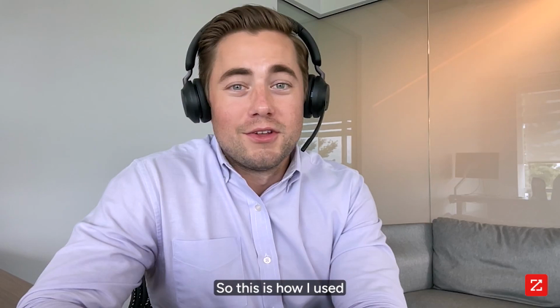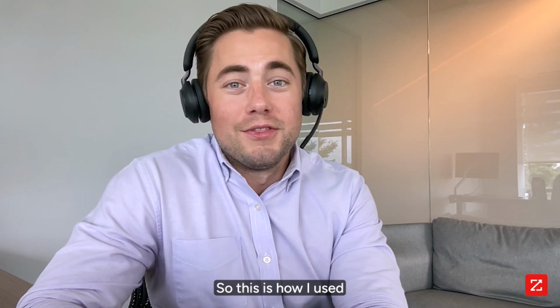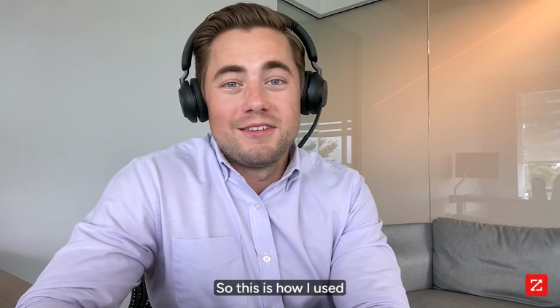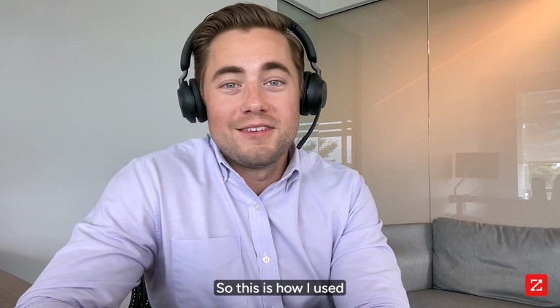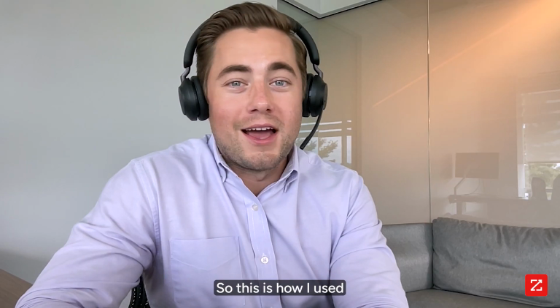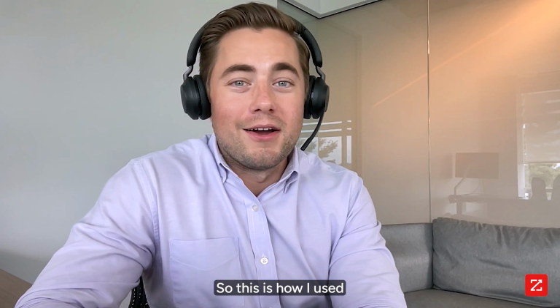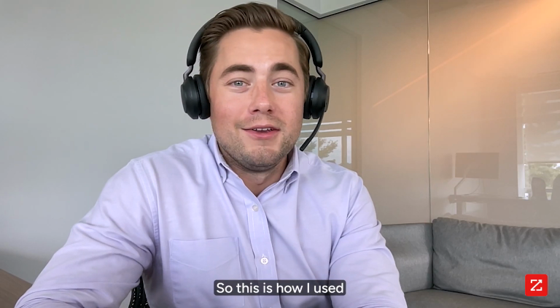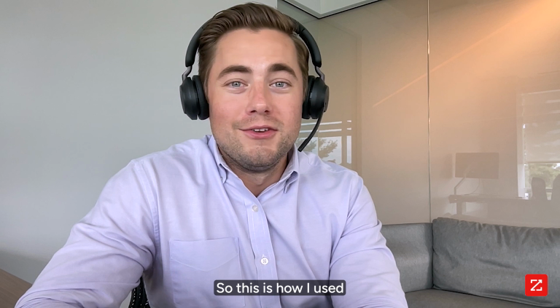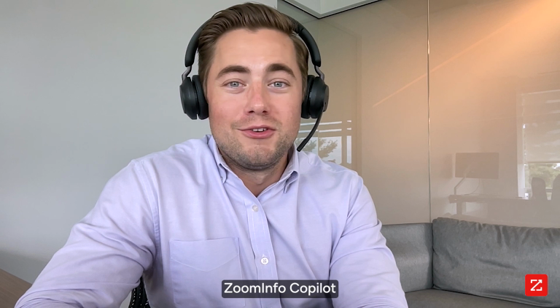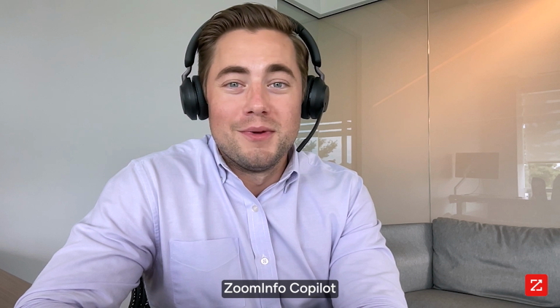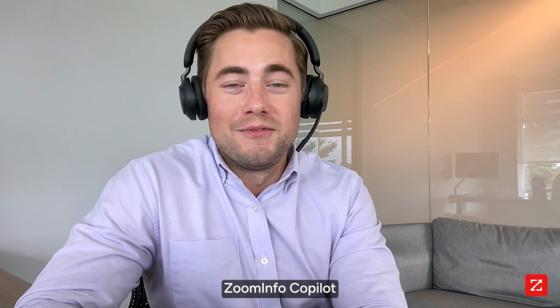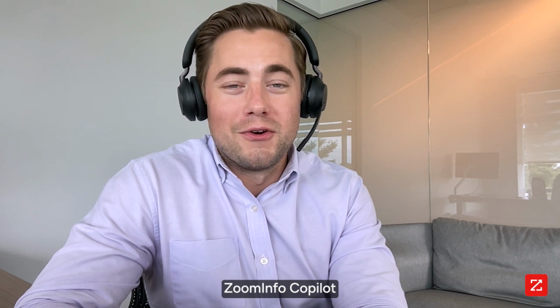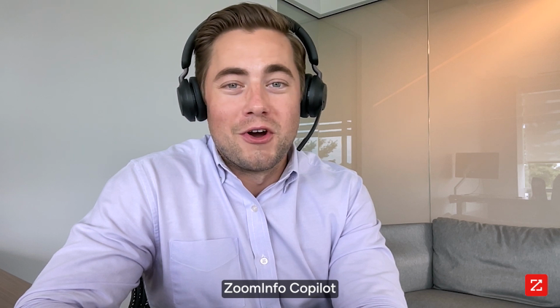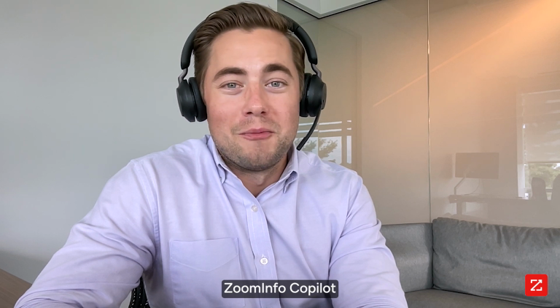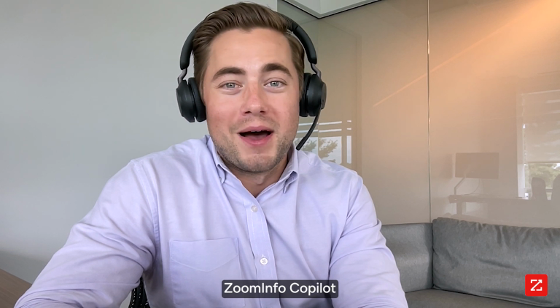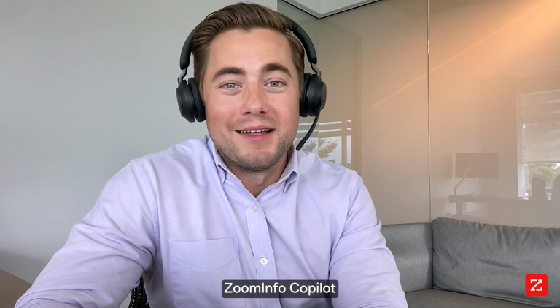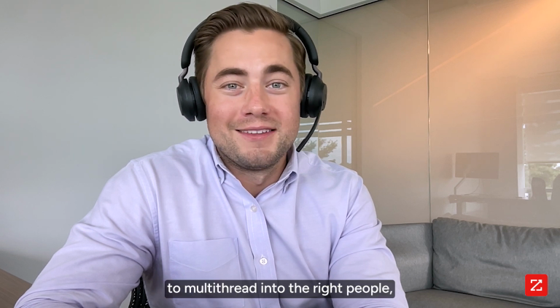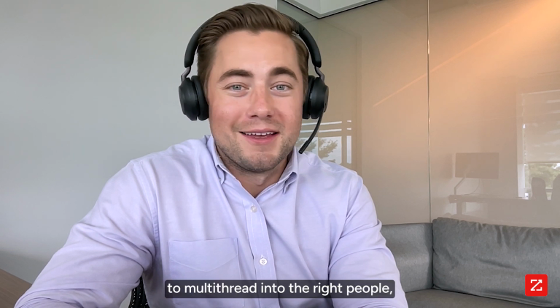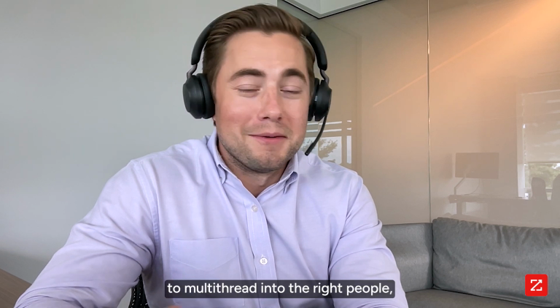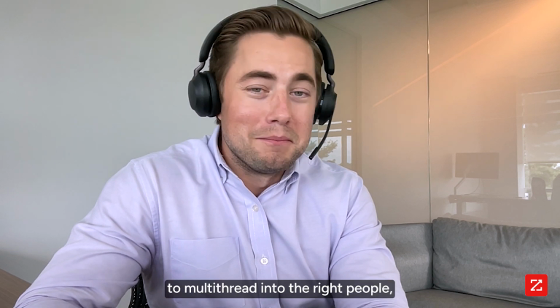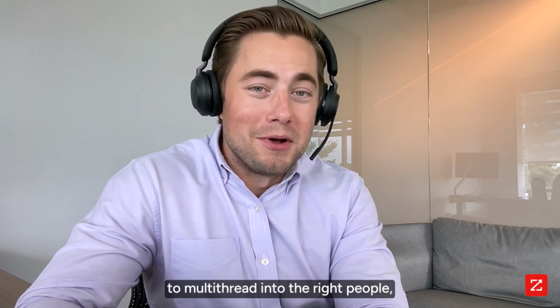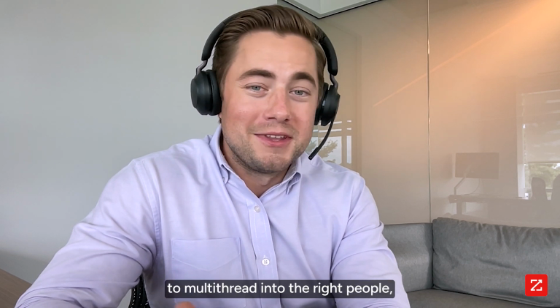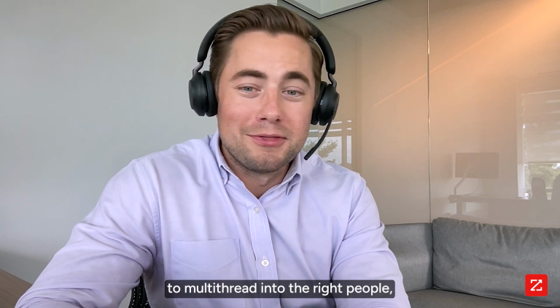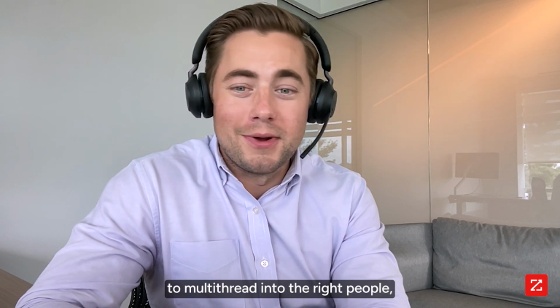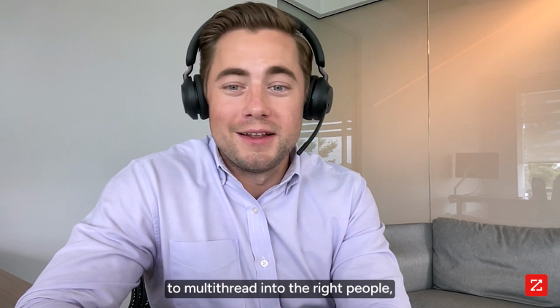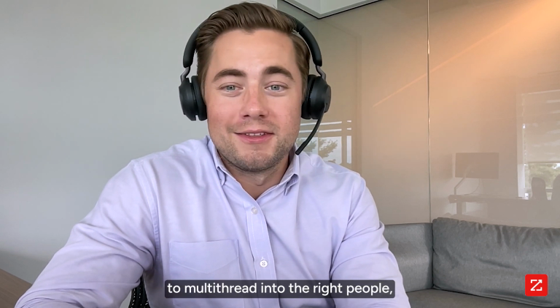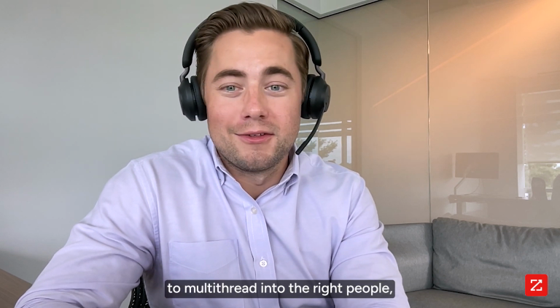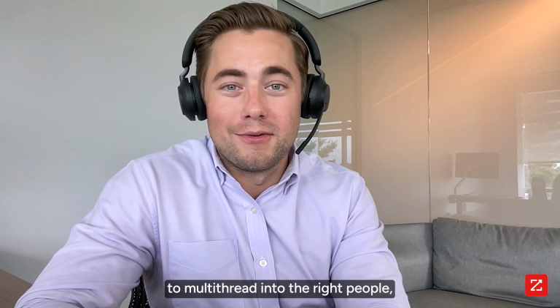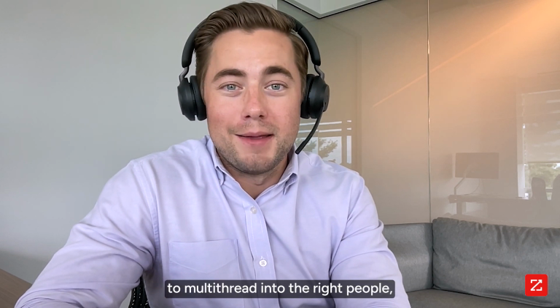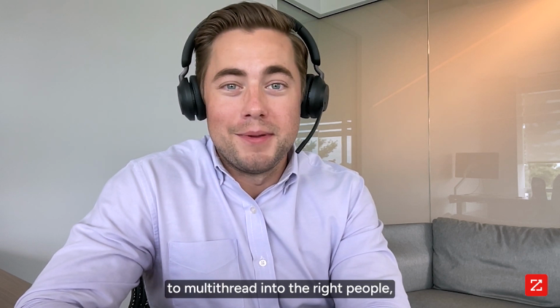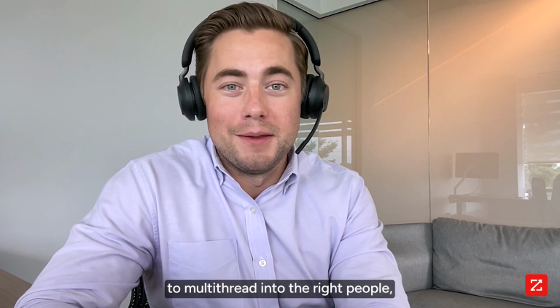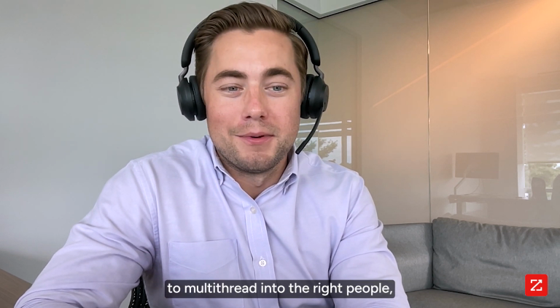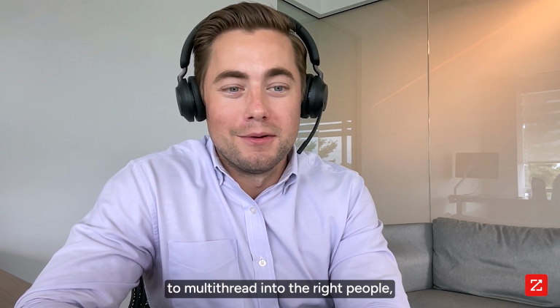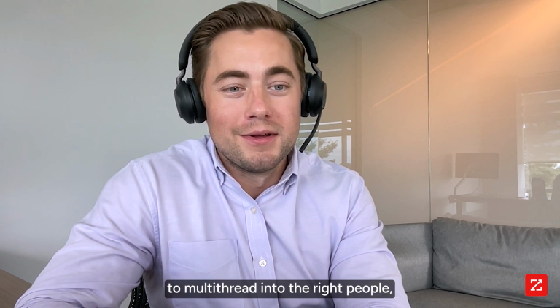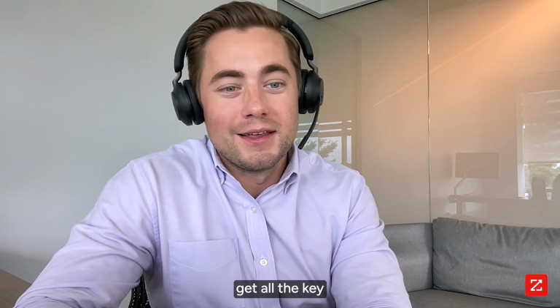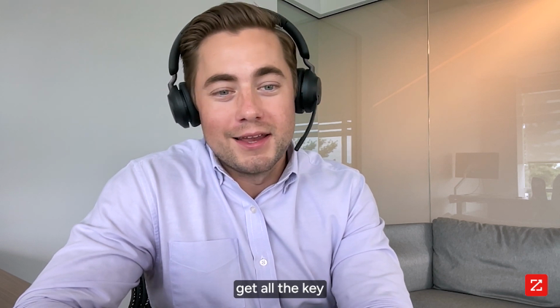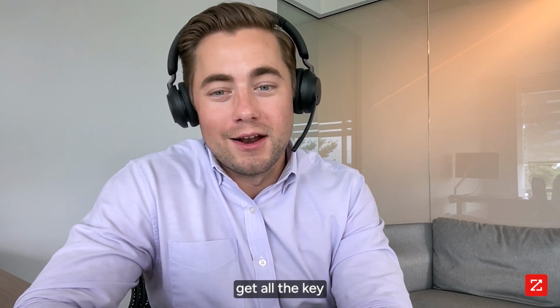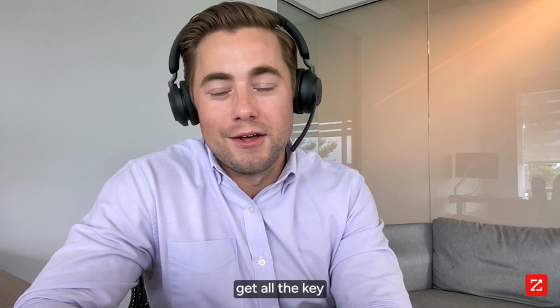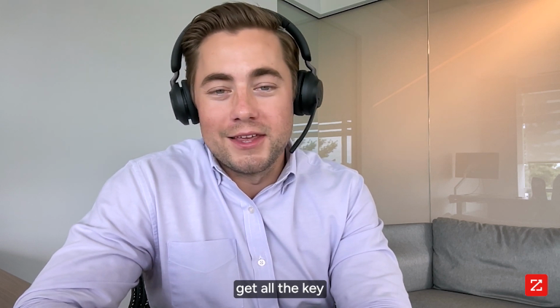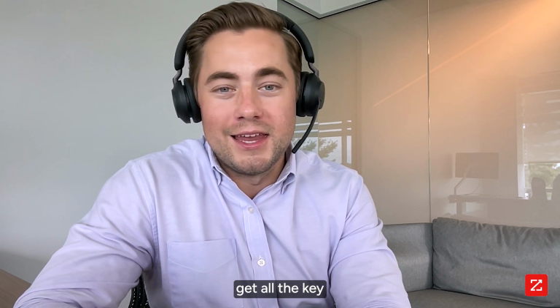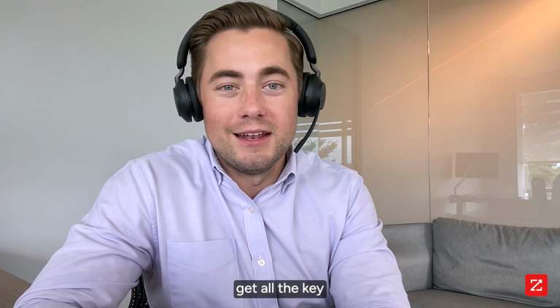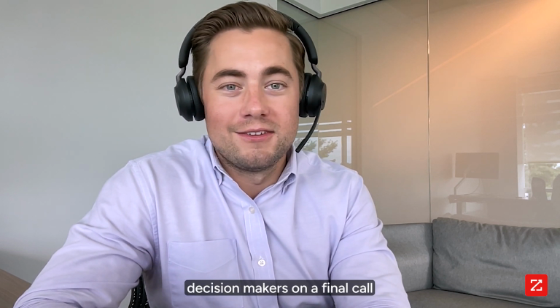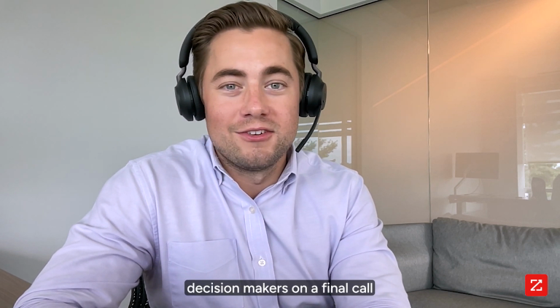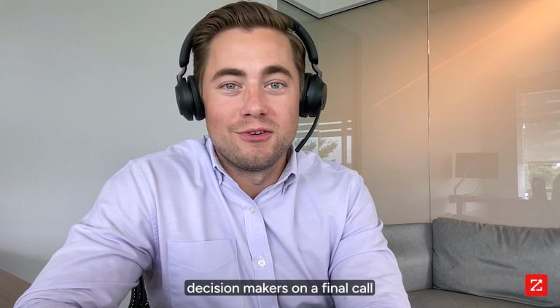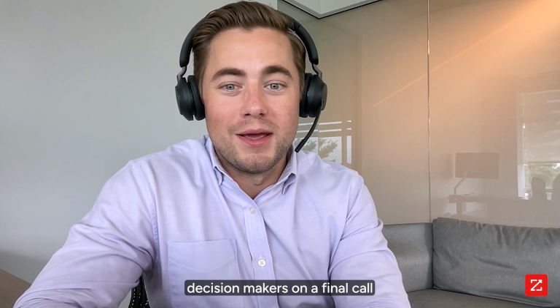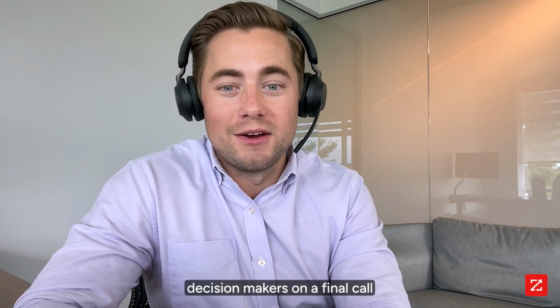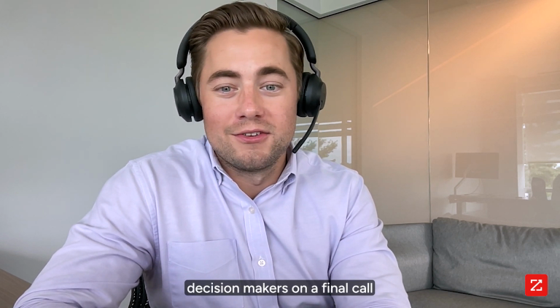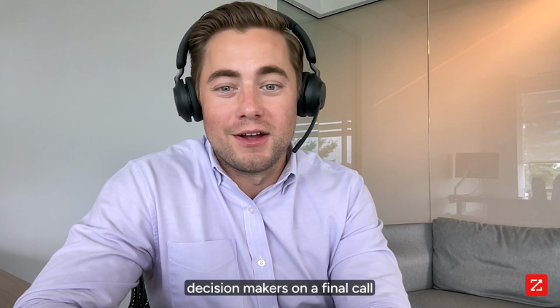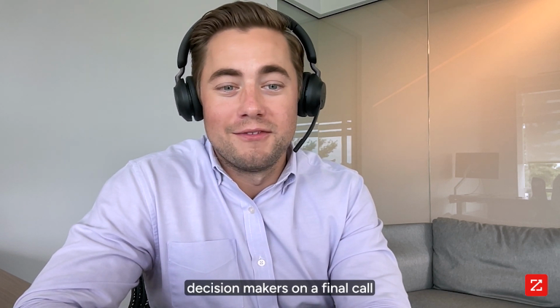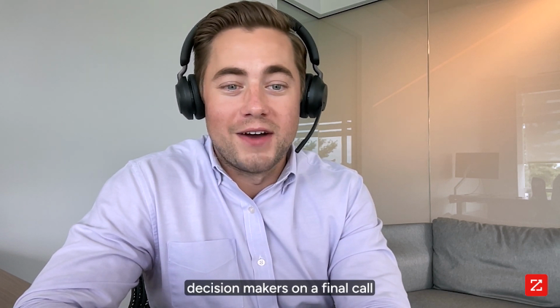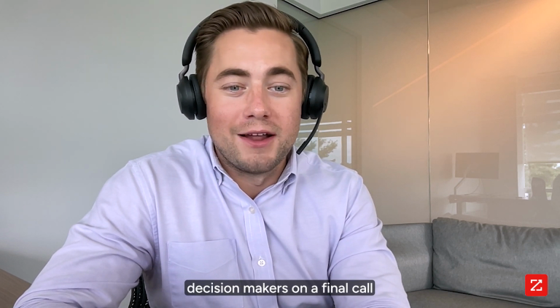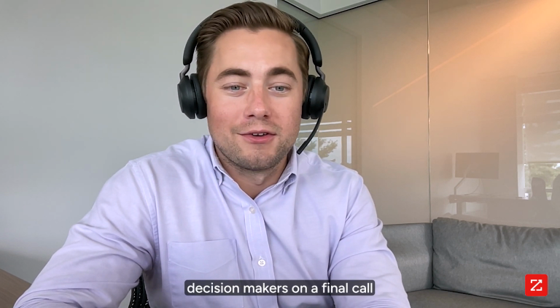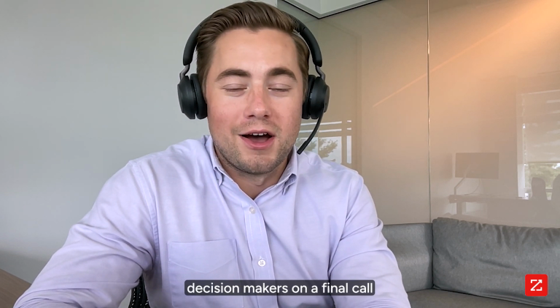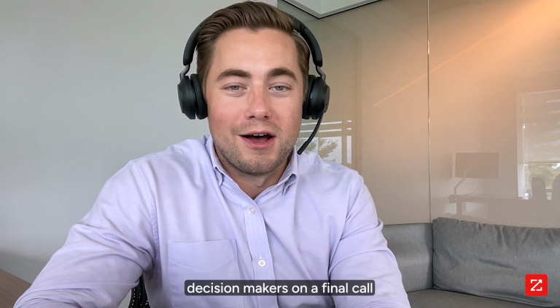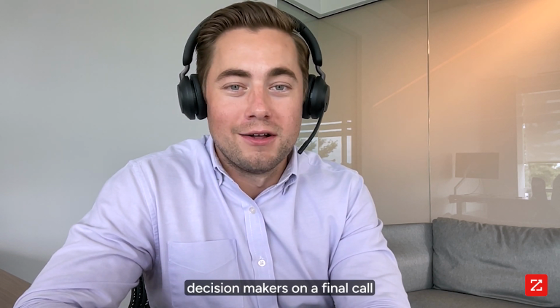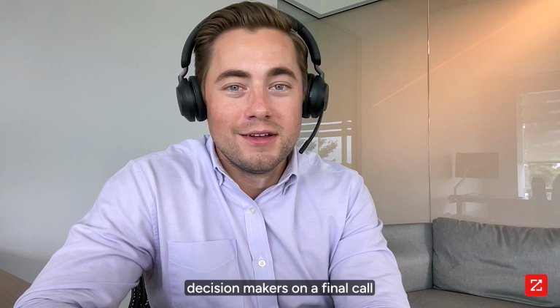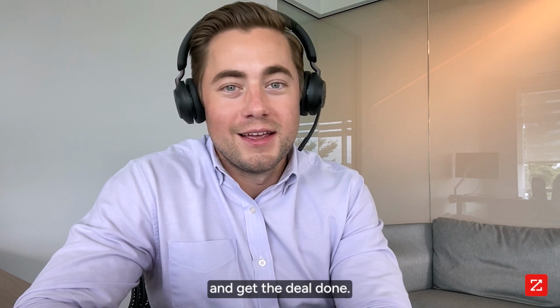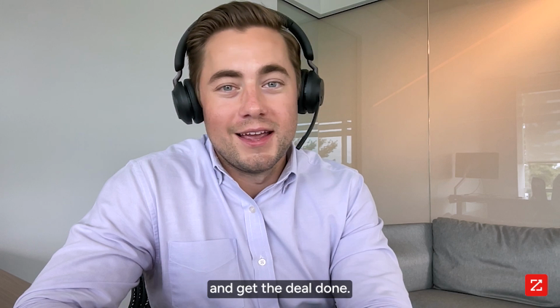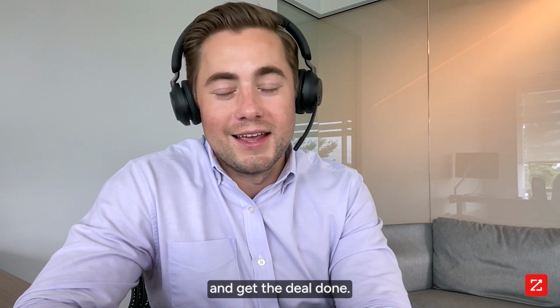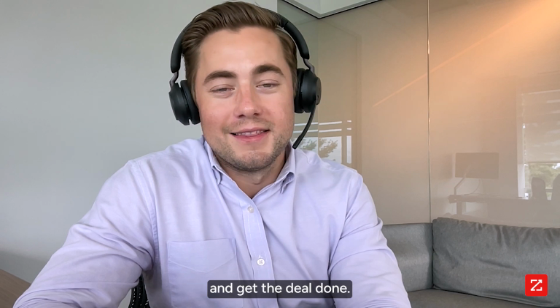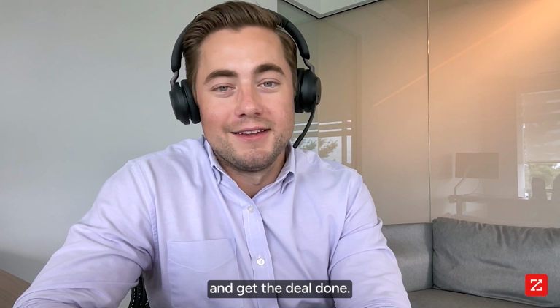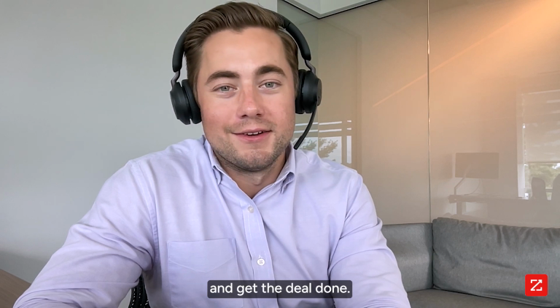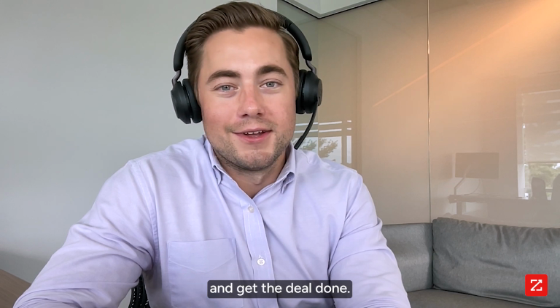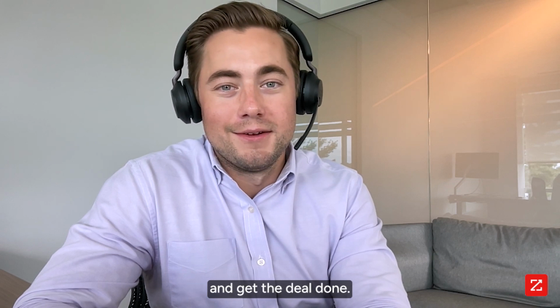So this is how I use ZoomInfo Copilot to multi-thread into the right people, get all the key decision makers on a final call, and get the deal done.